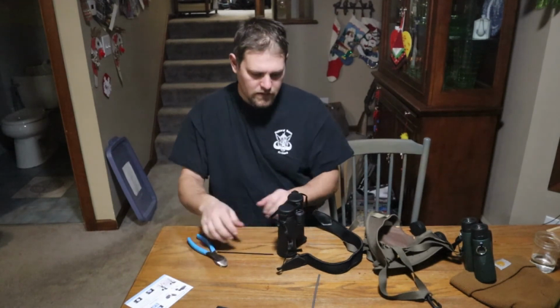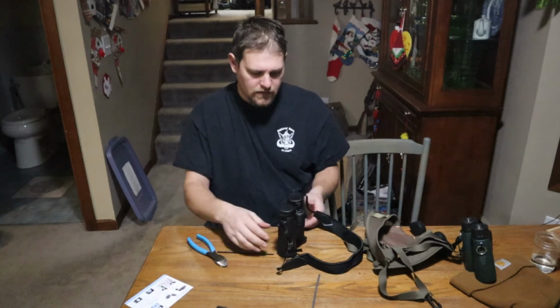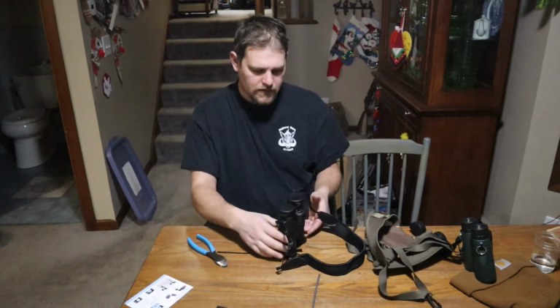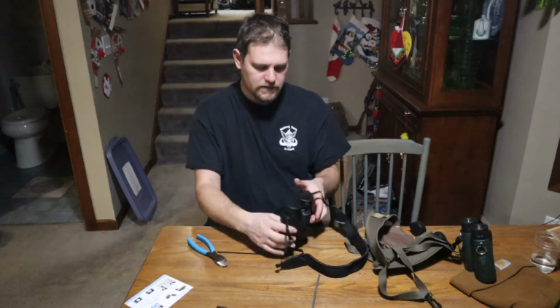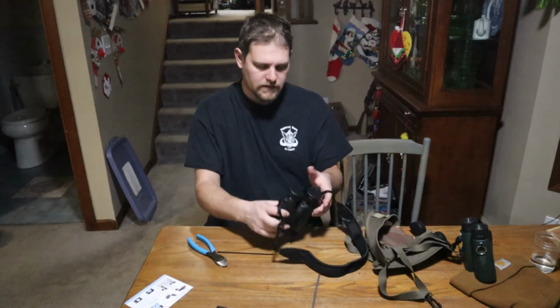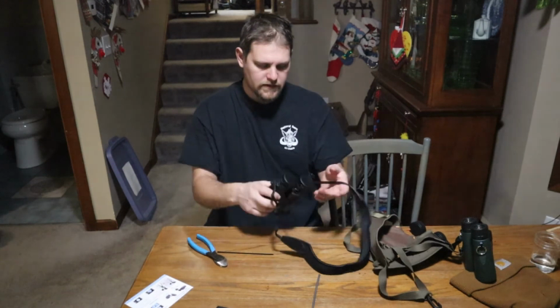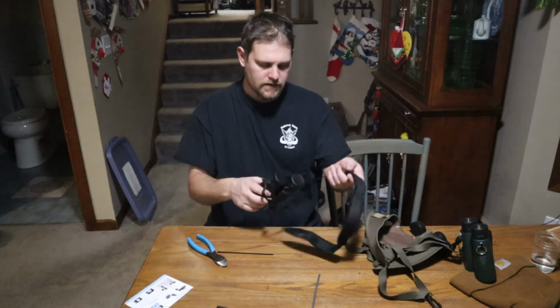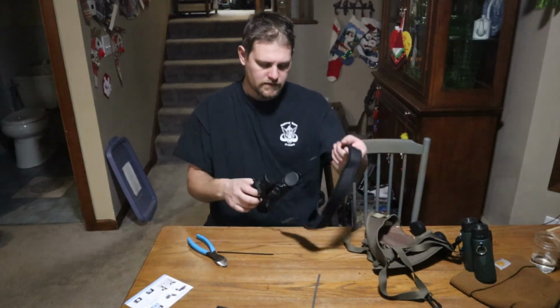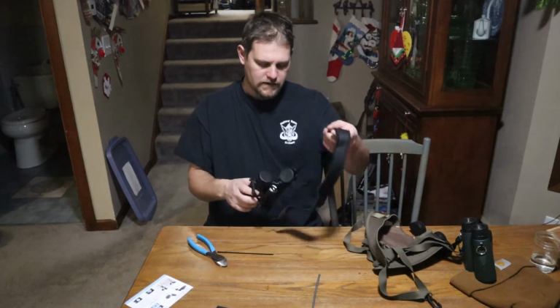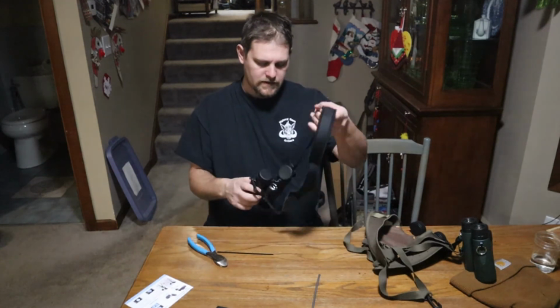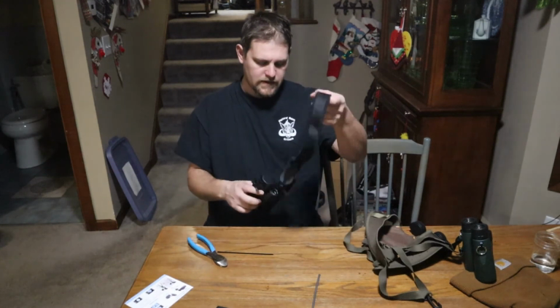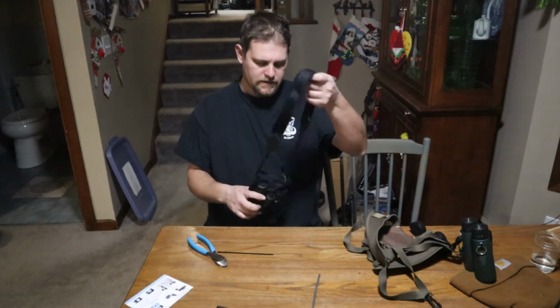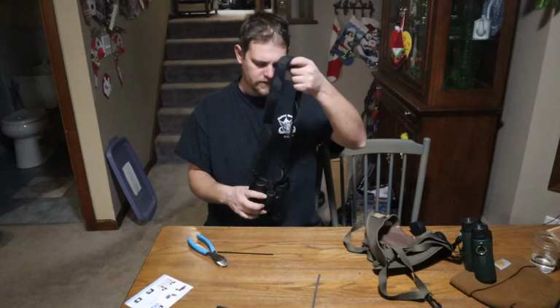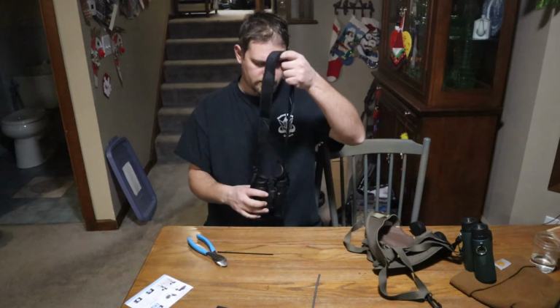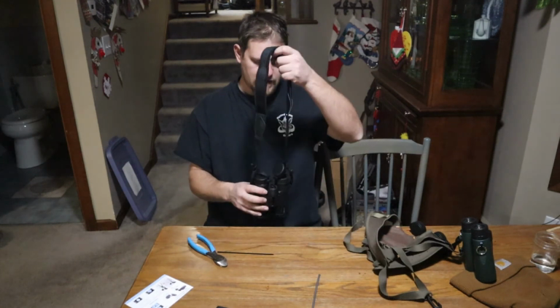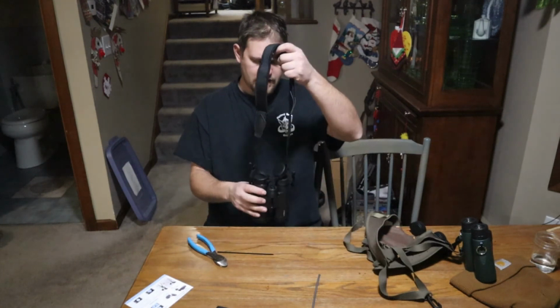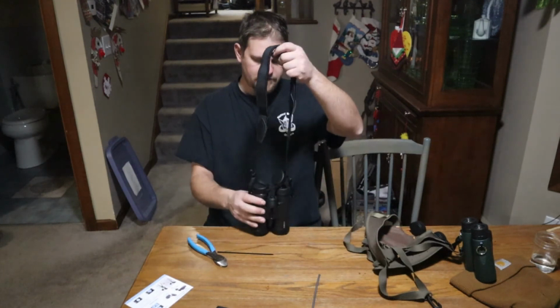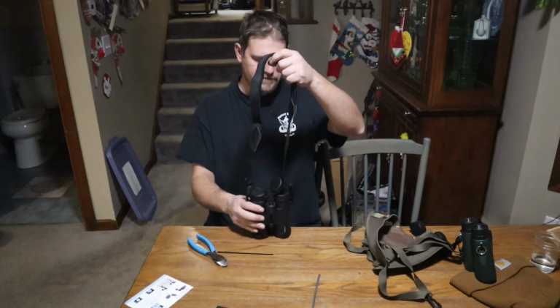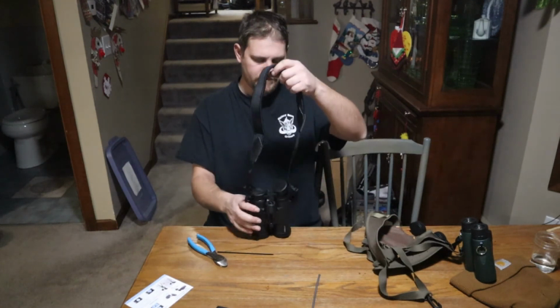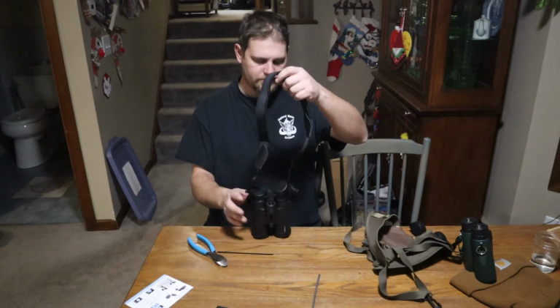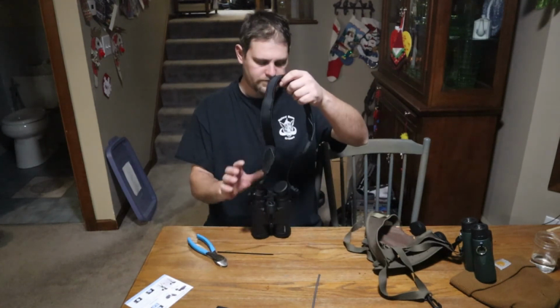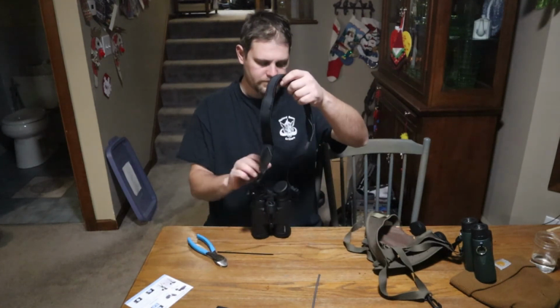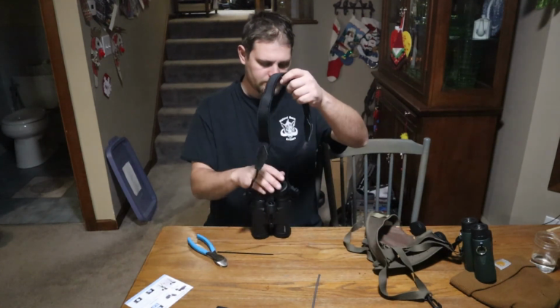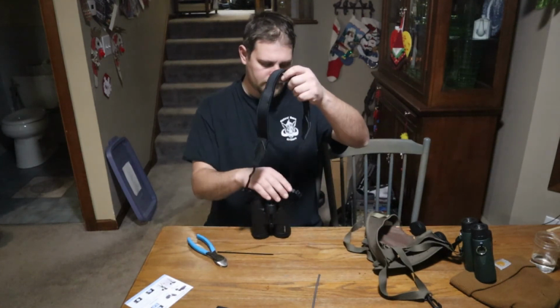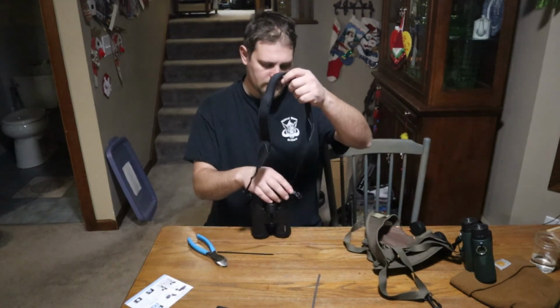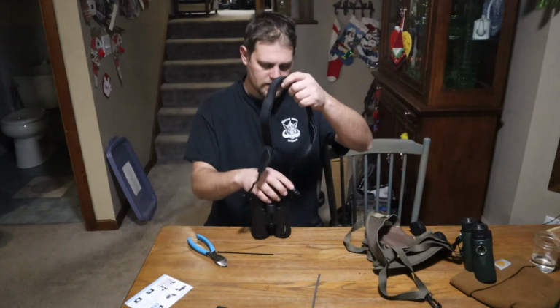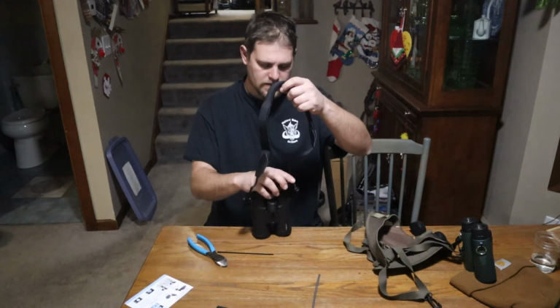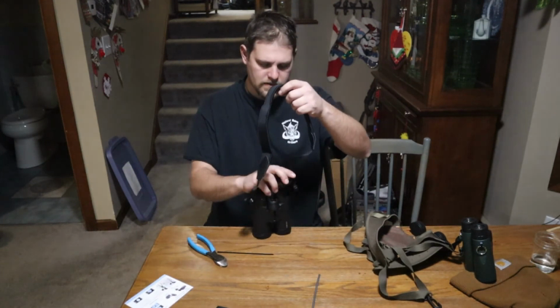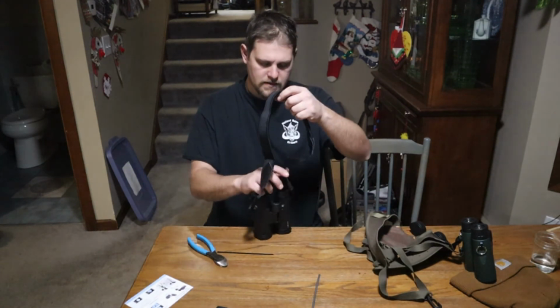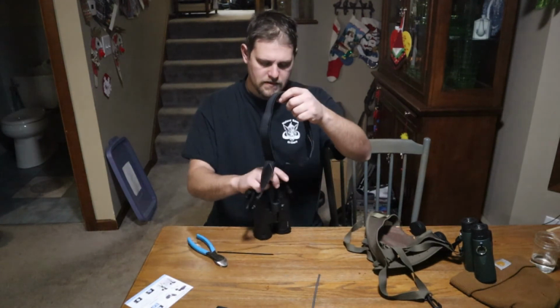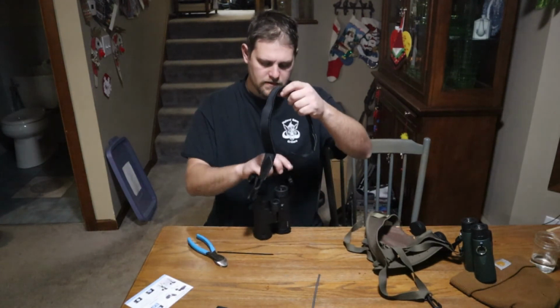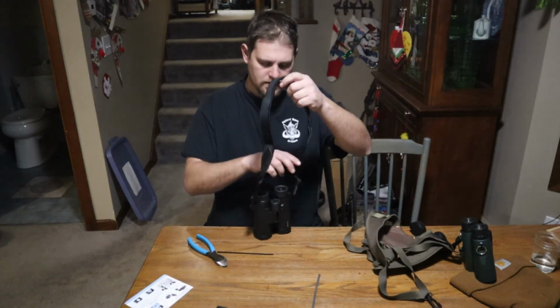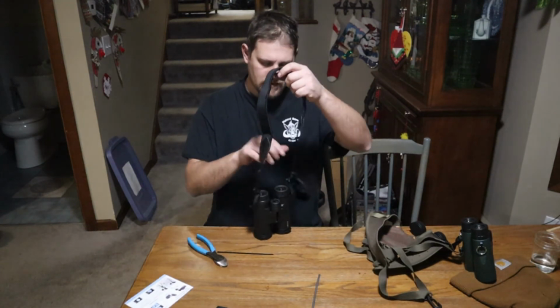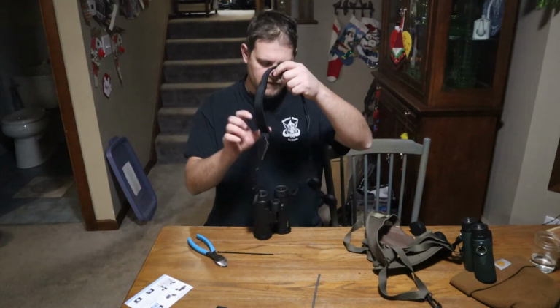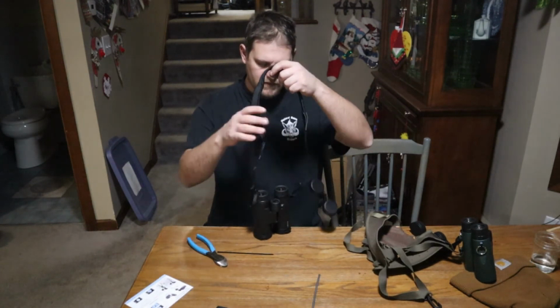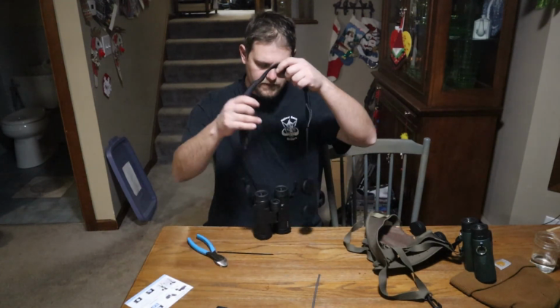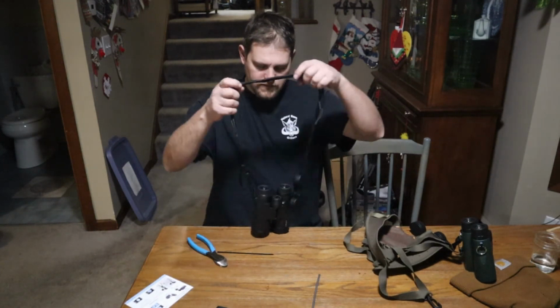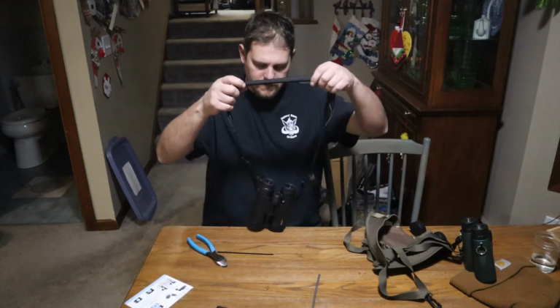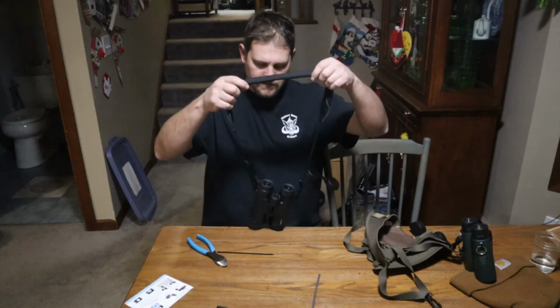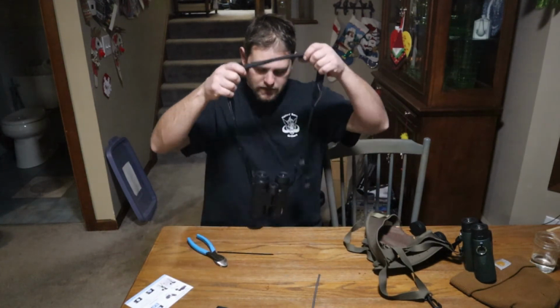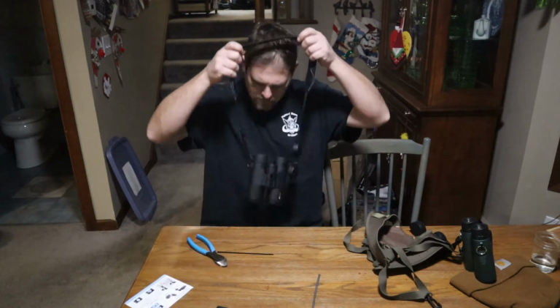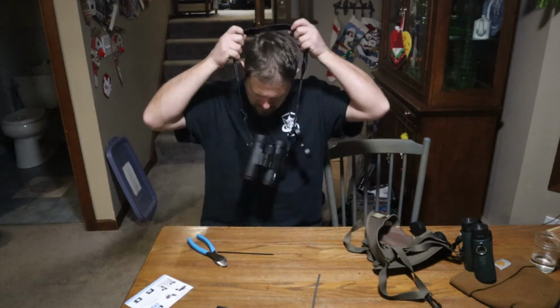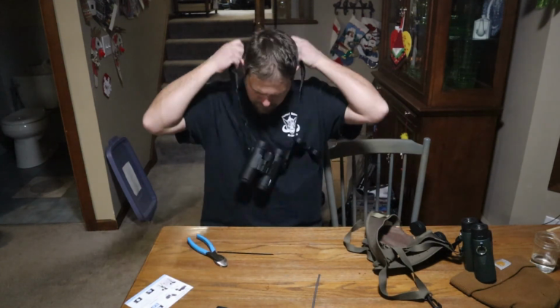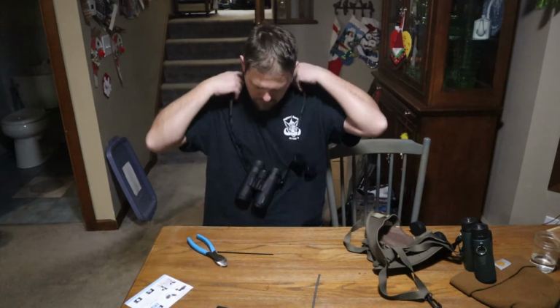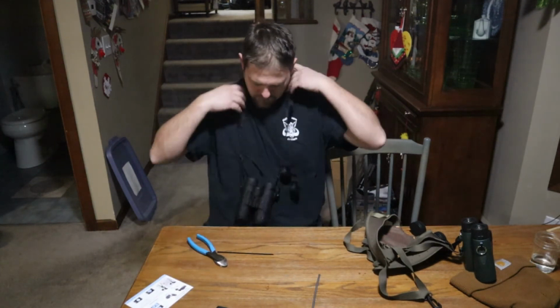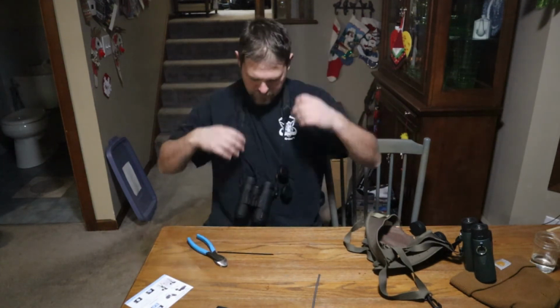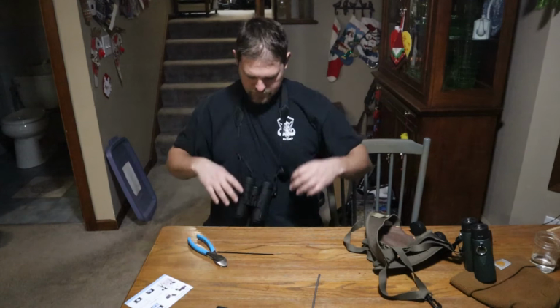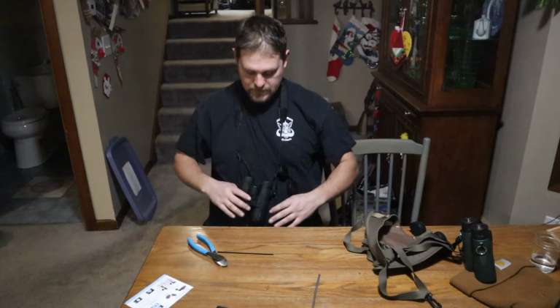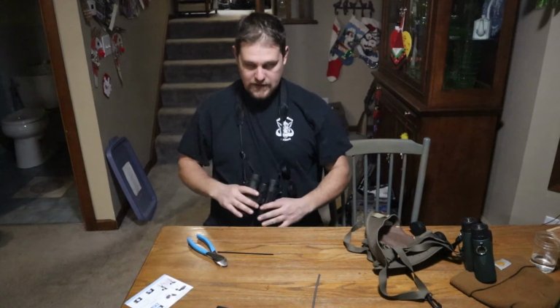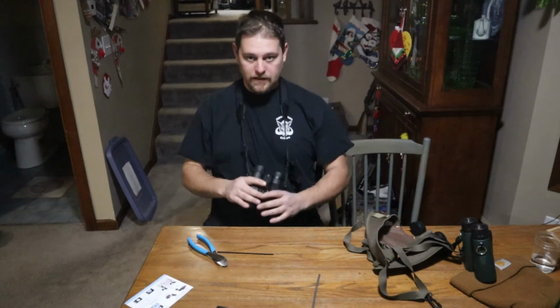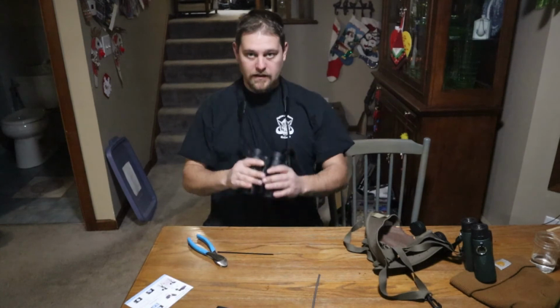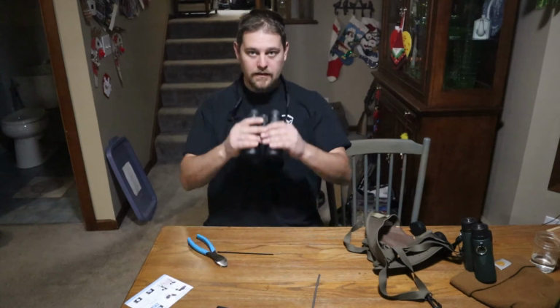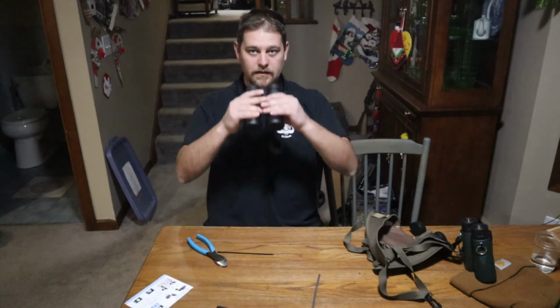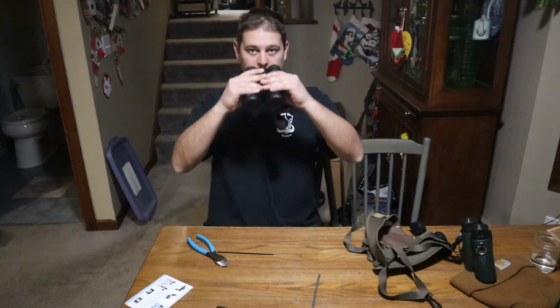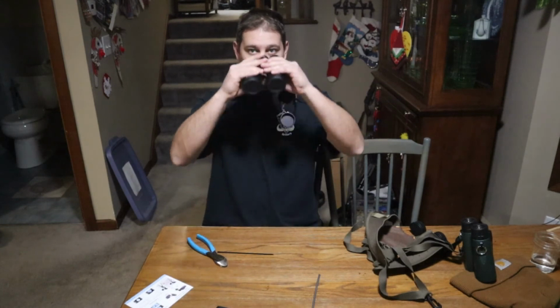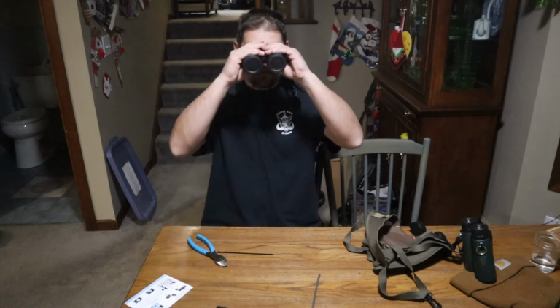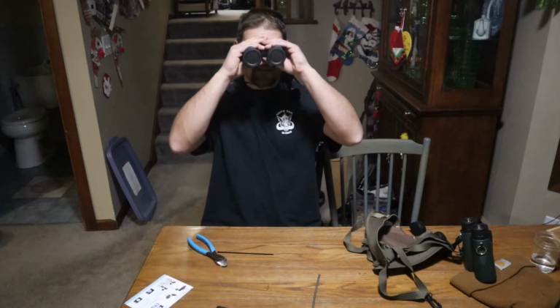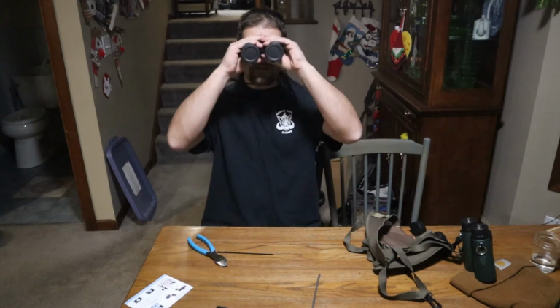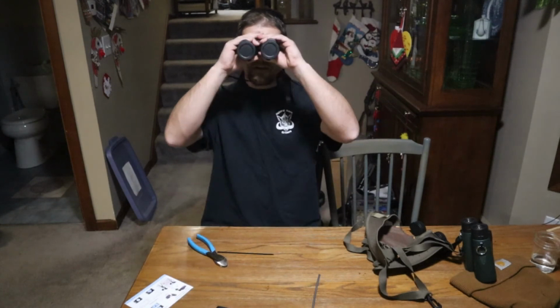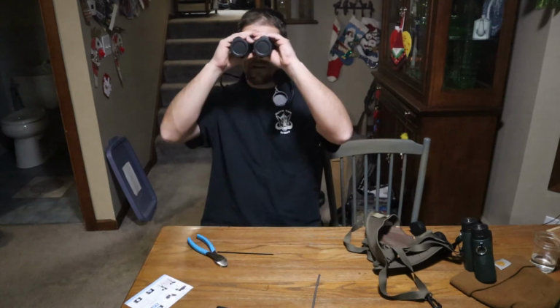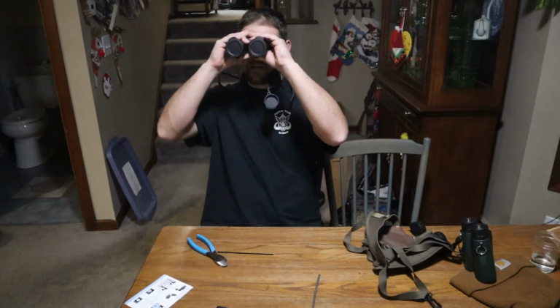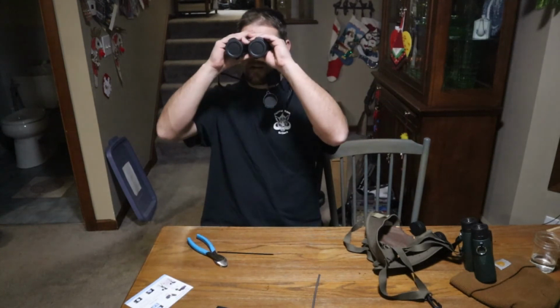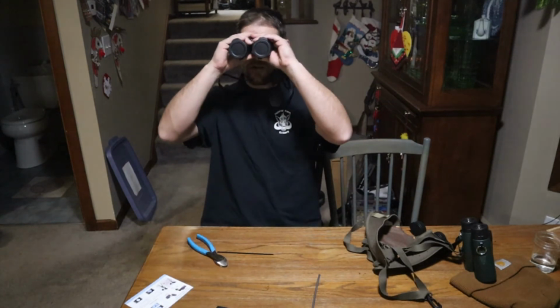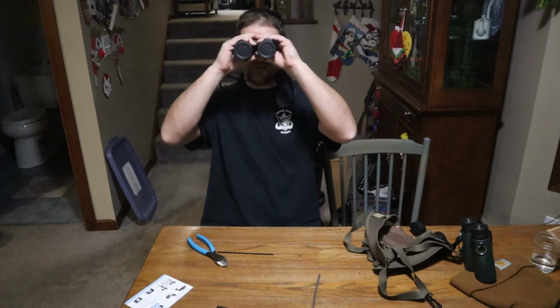All right, so there you go. Now you've got your strap, your covers — put it on your neck and you're ready to go.